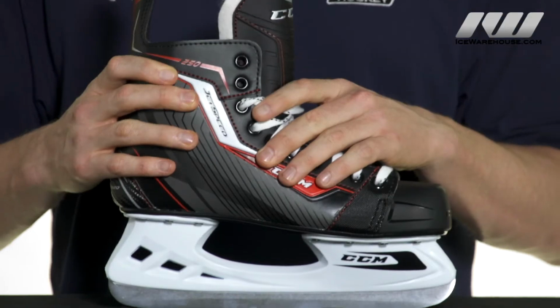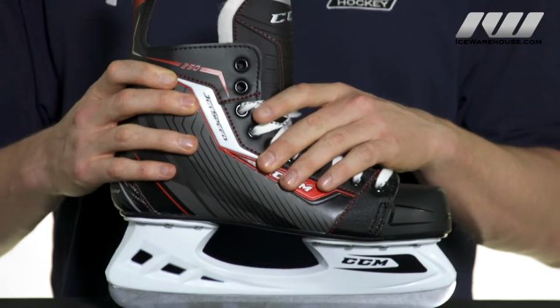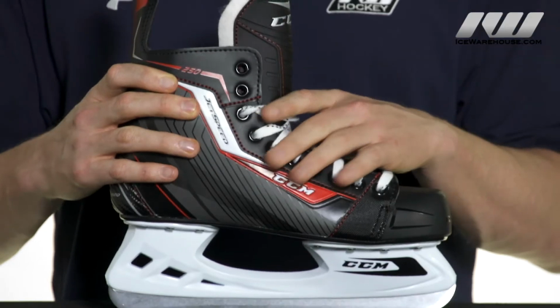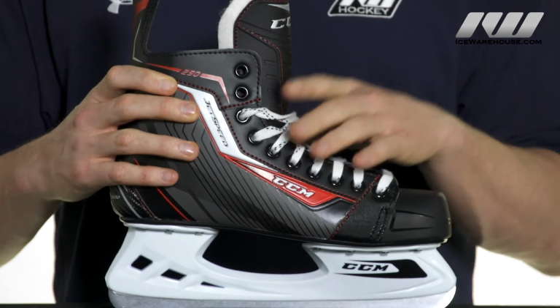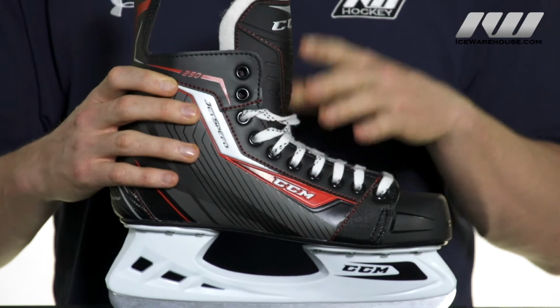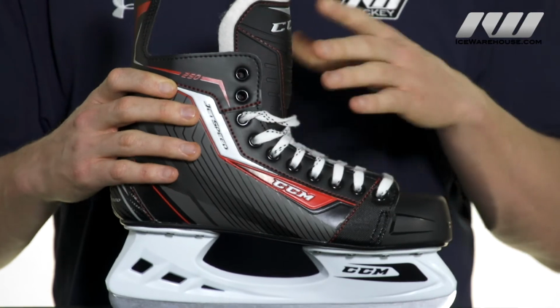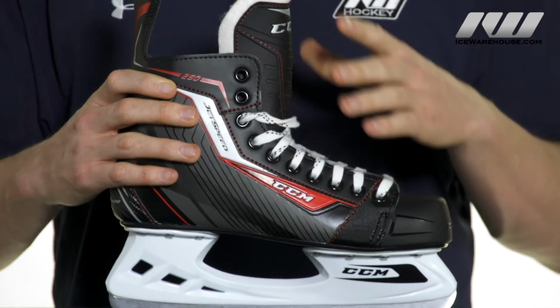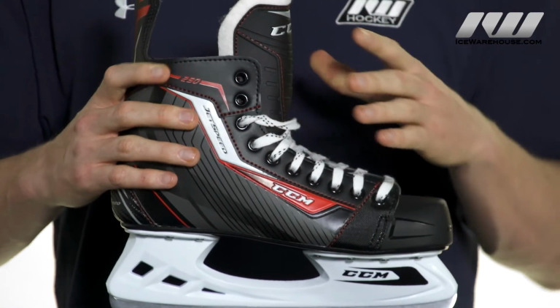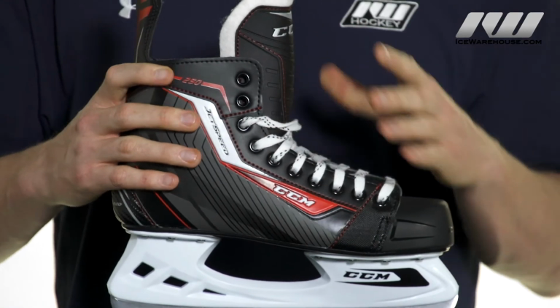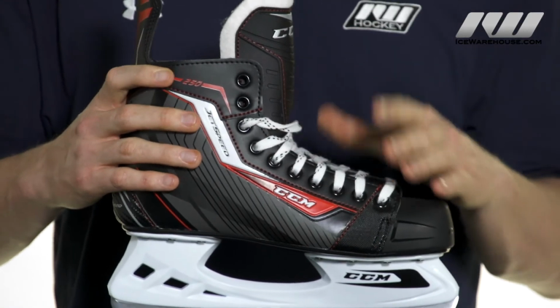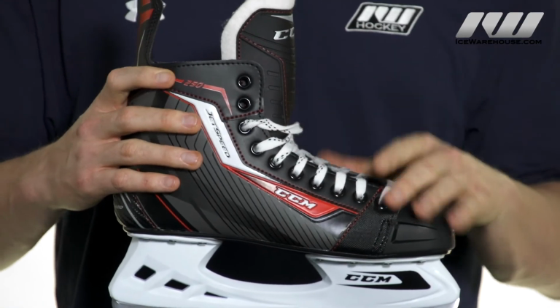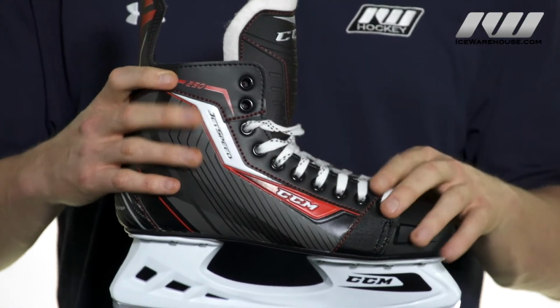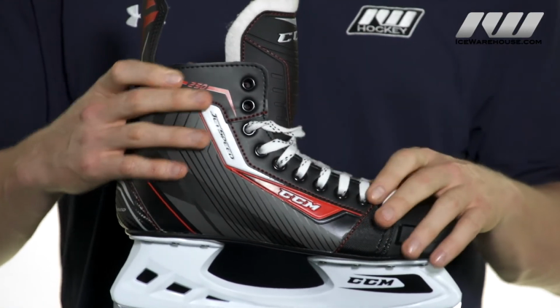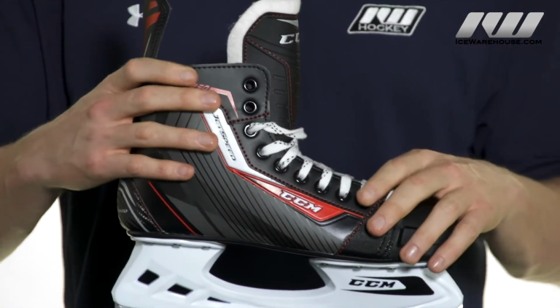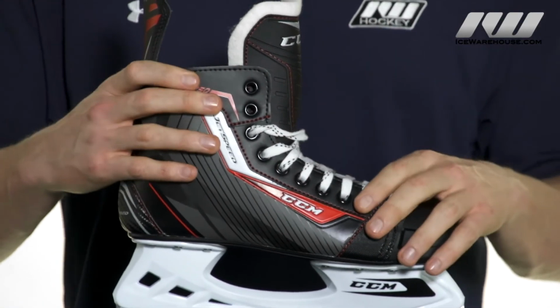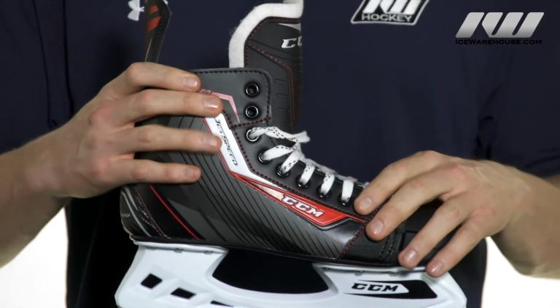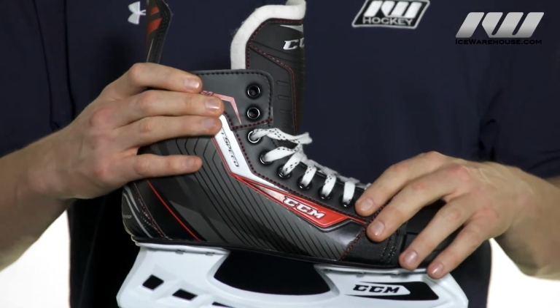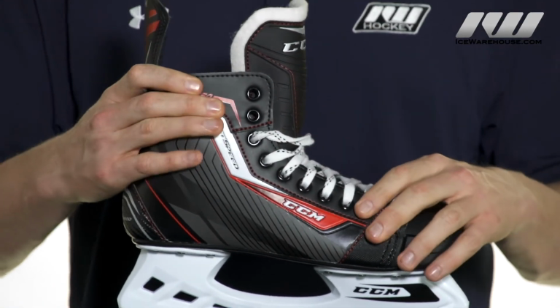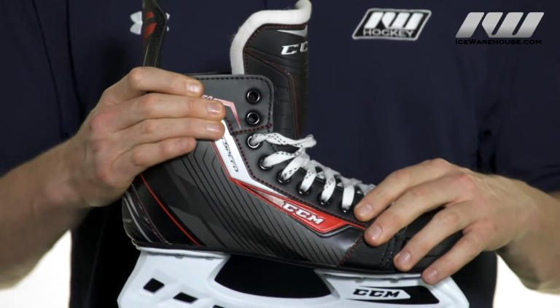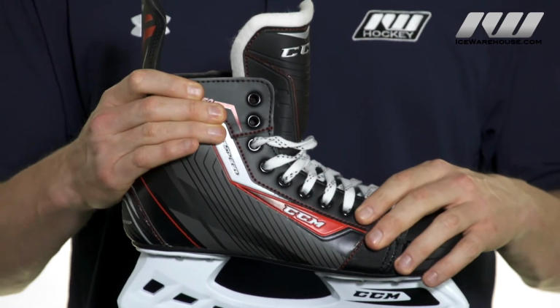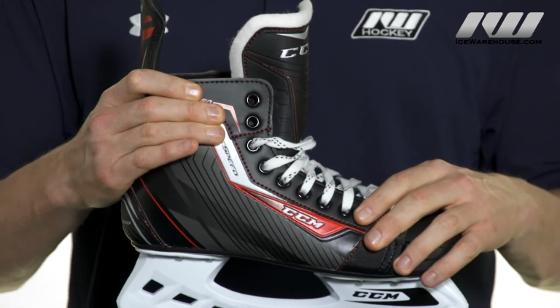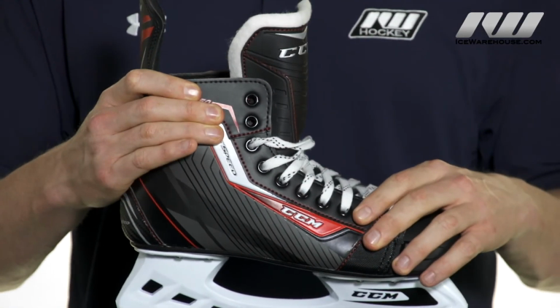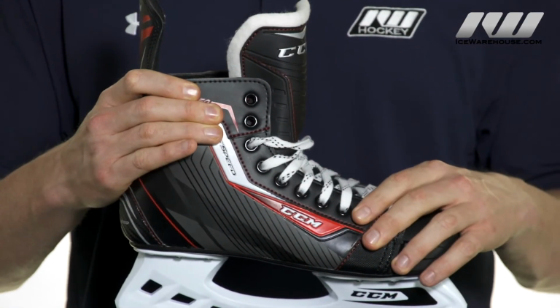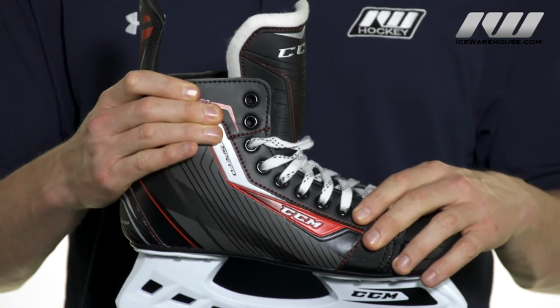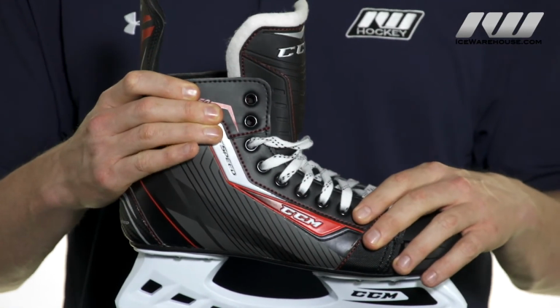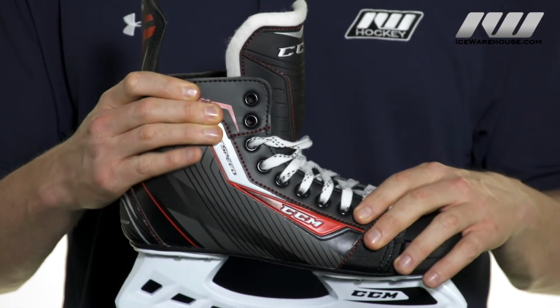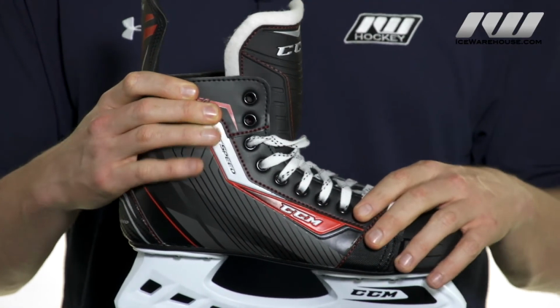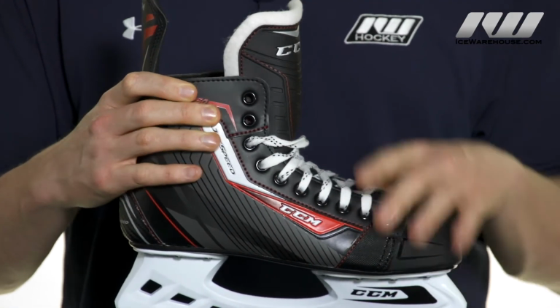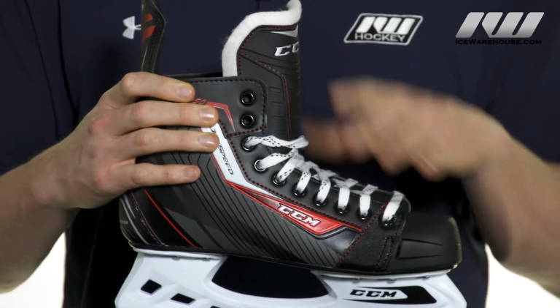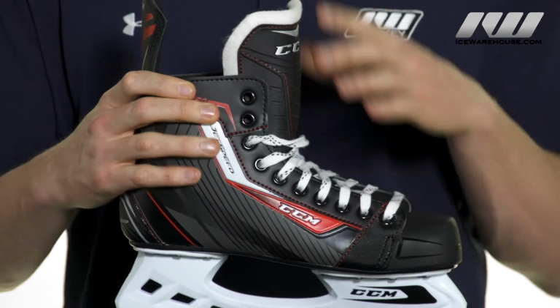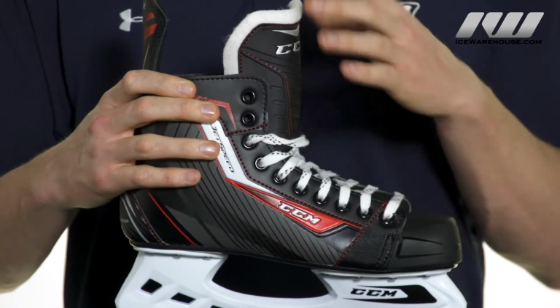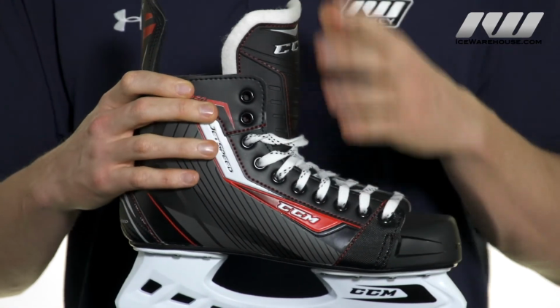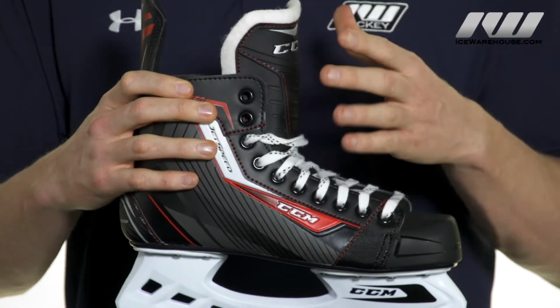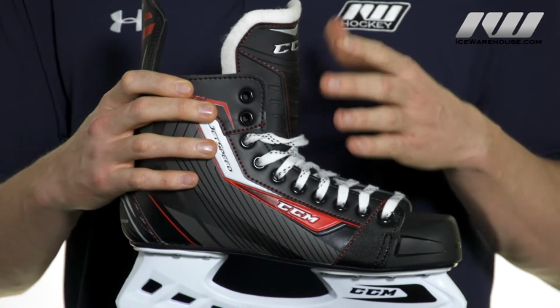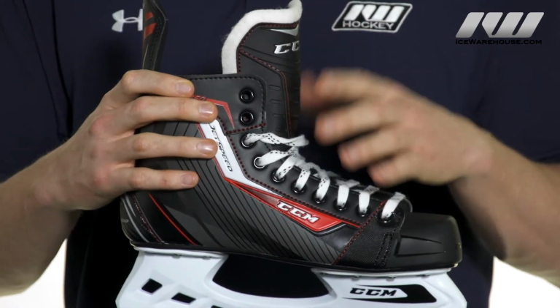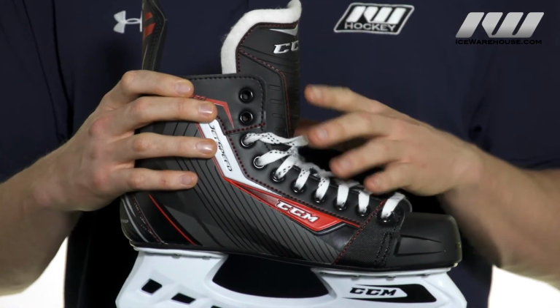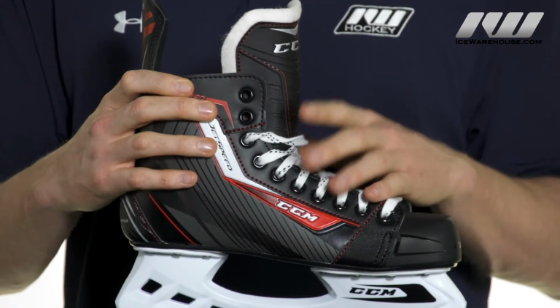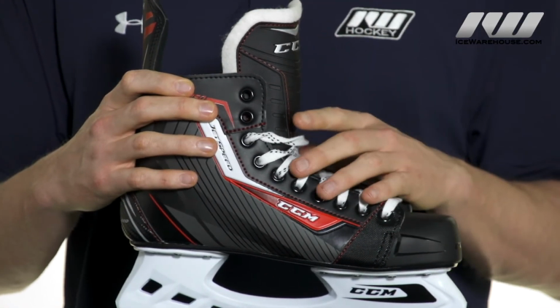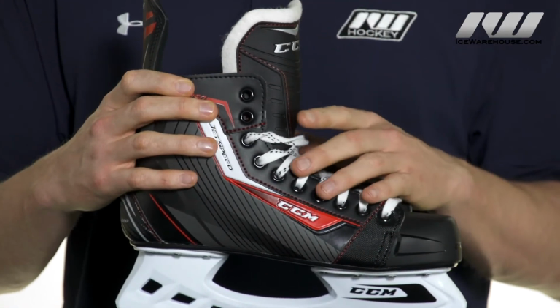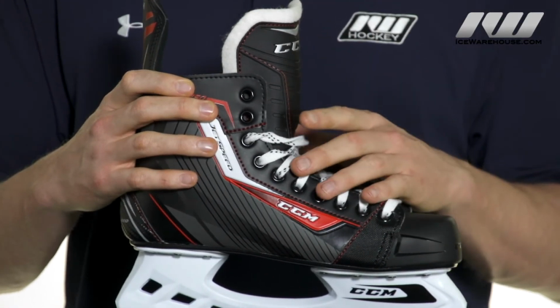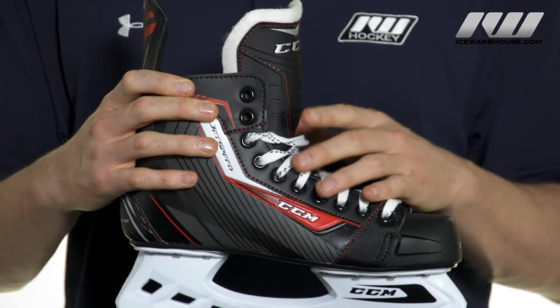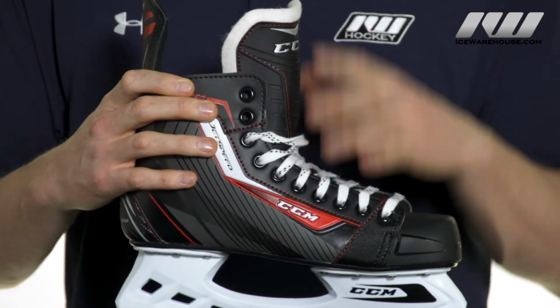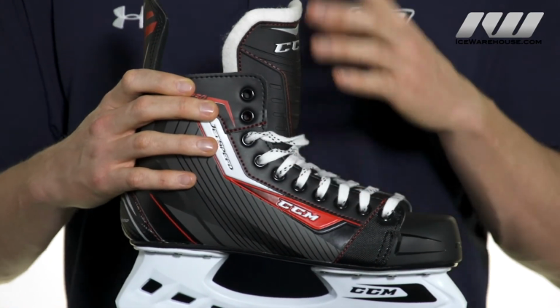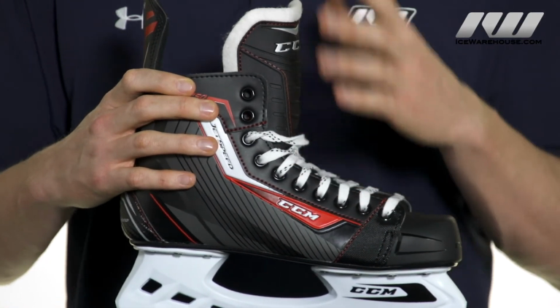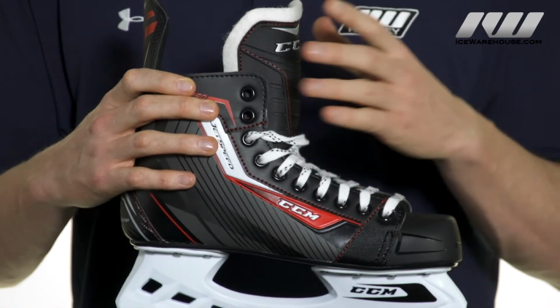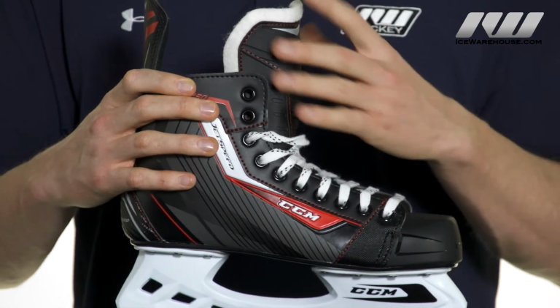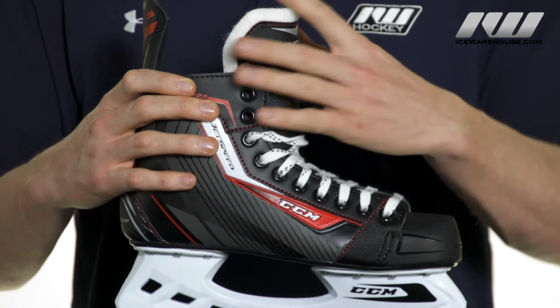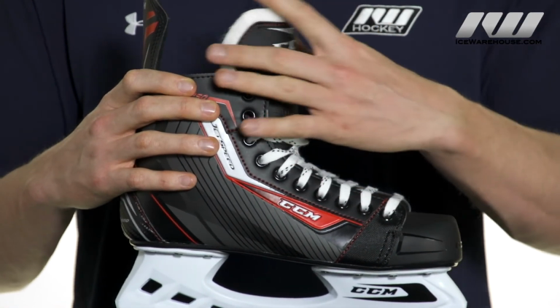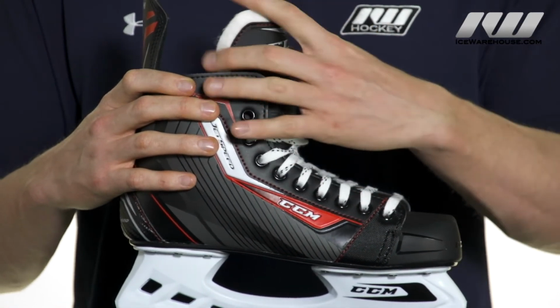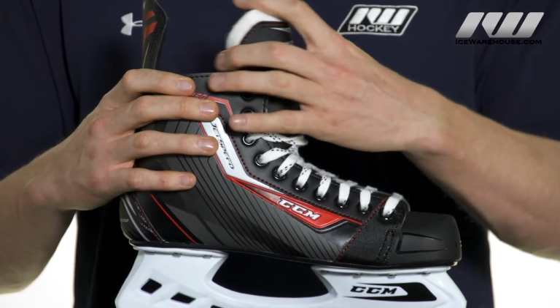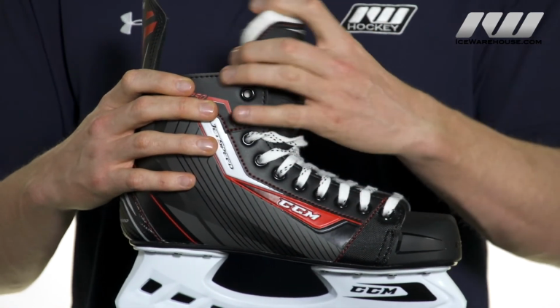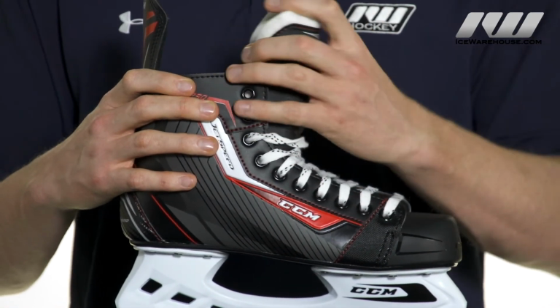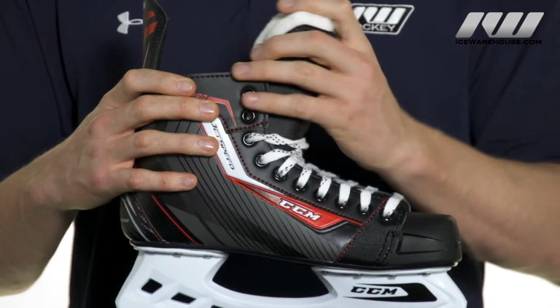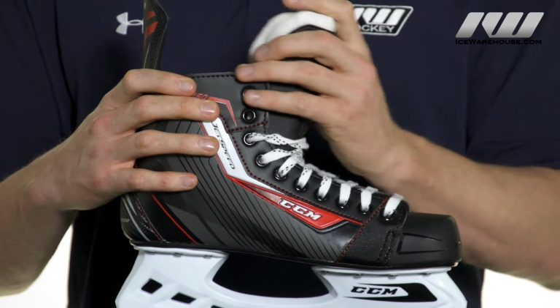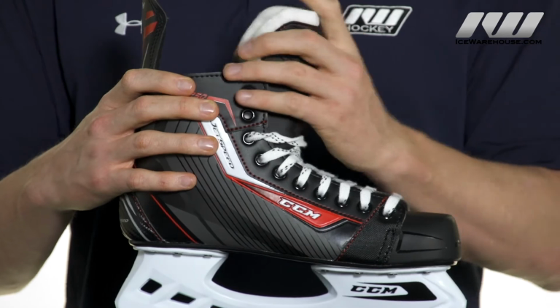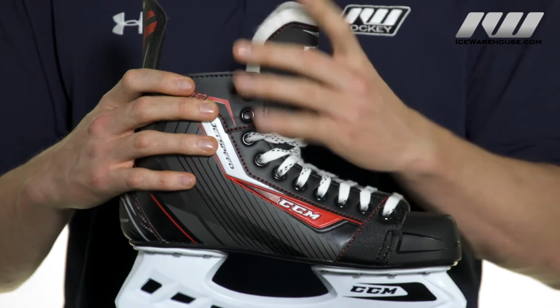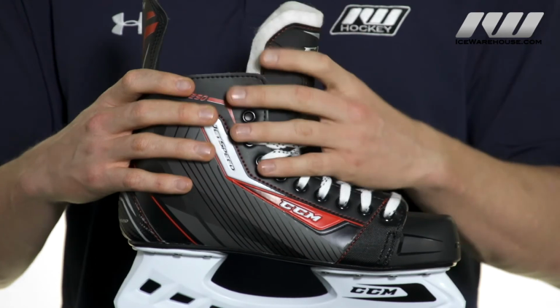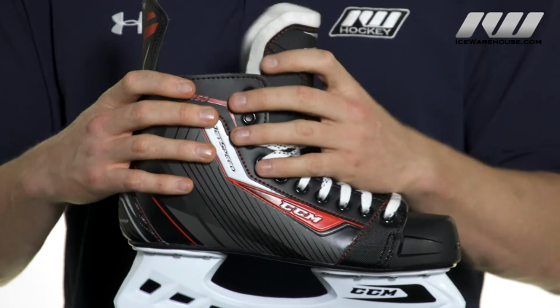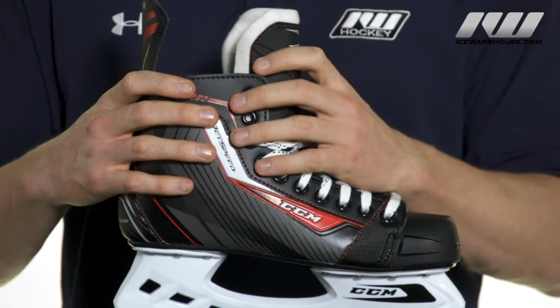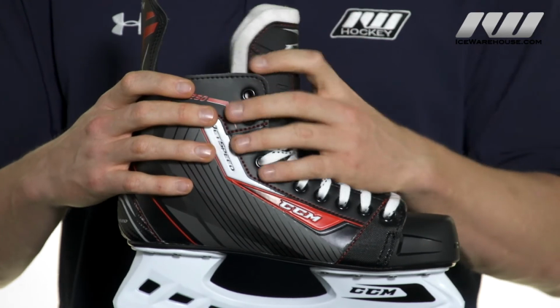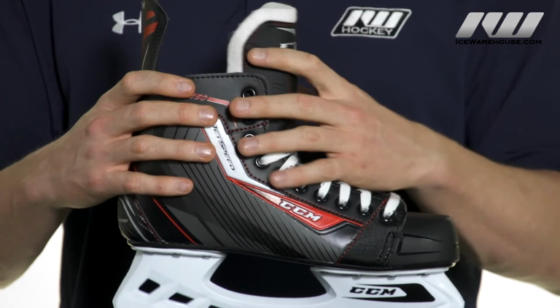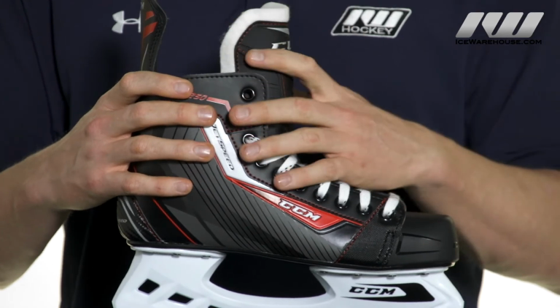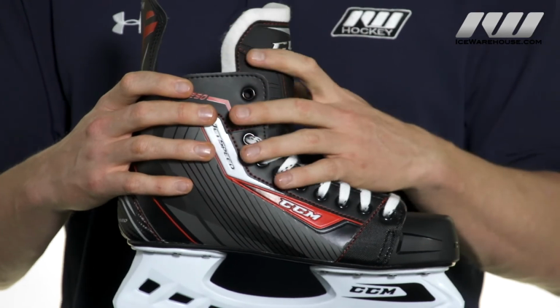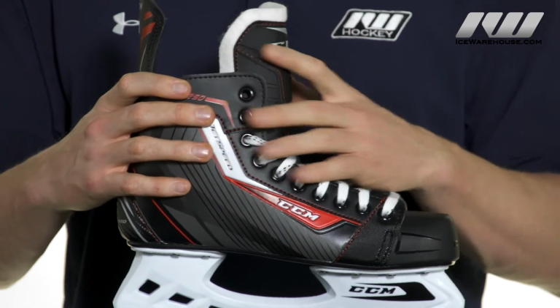The outsole works really well with the synthetic embossed quarter package because they both have a good amount of give while still being supportive, making this ideal for the entry level or beginner player.